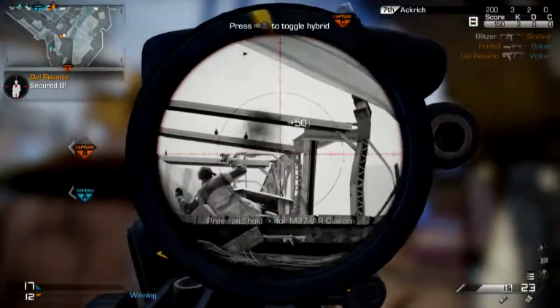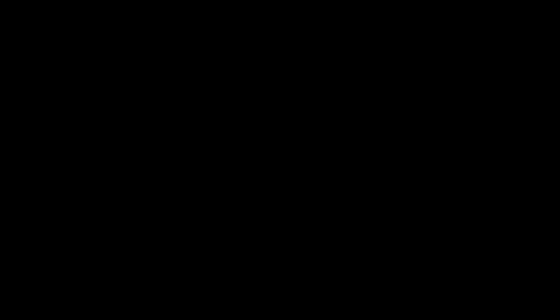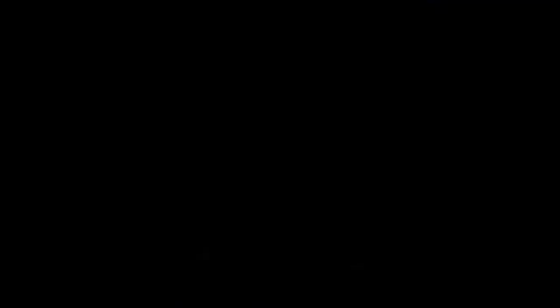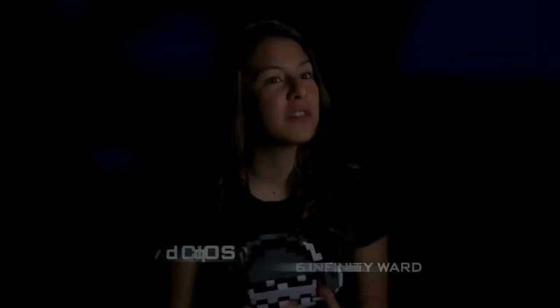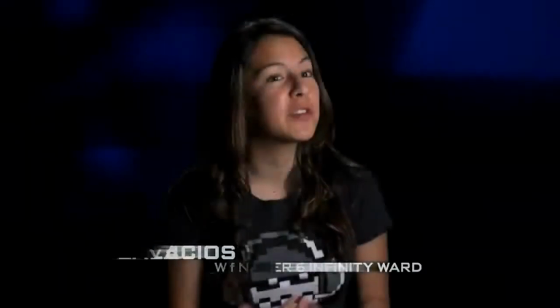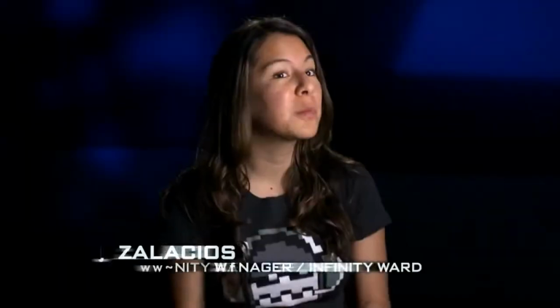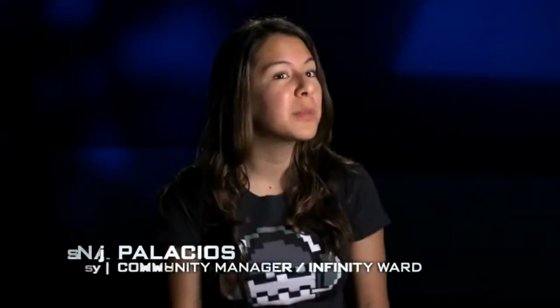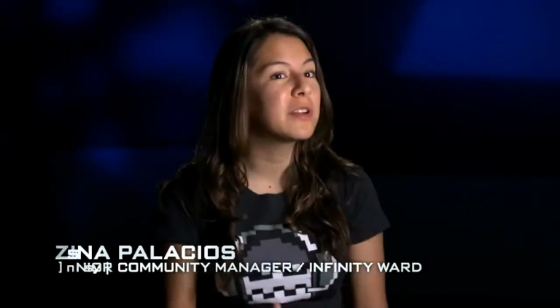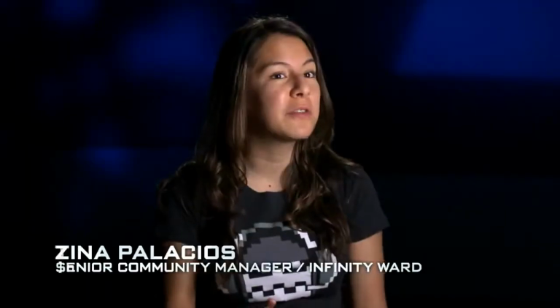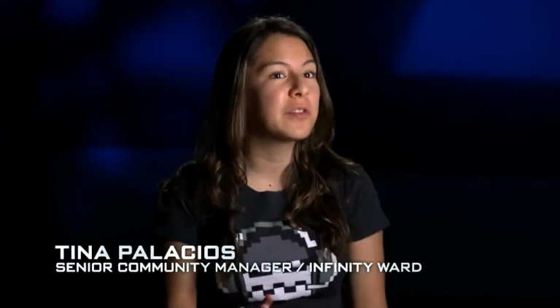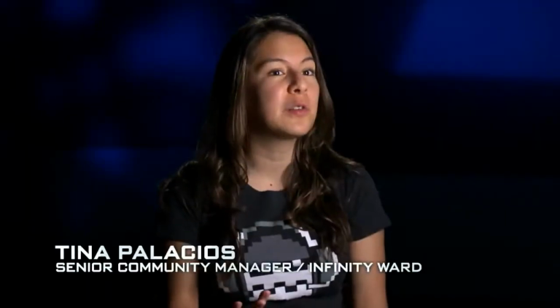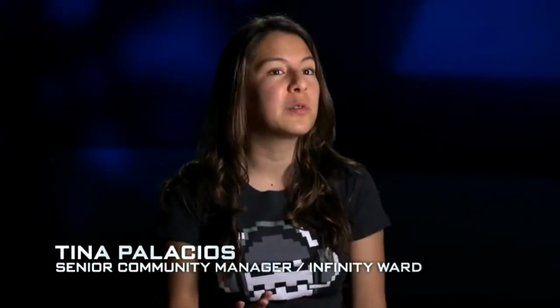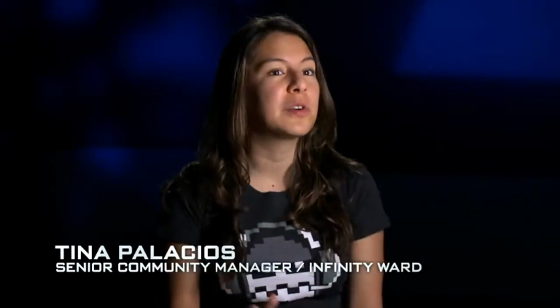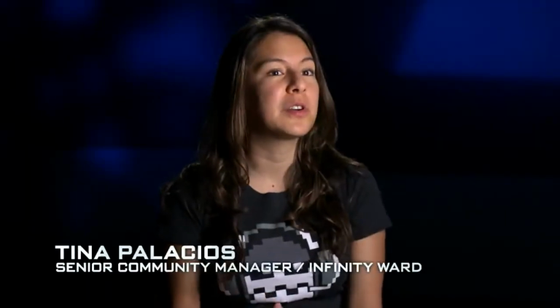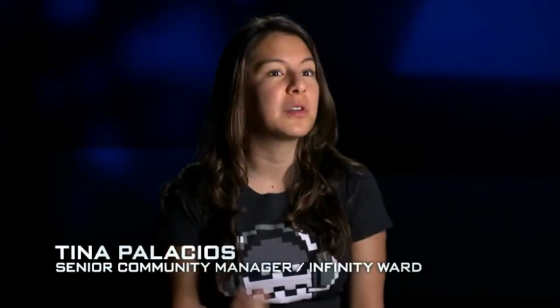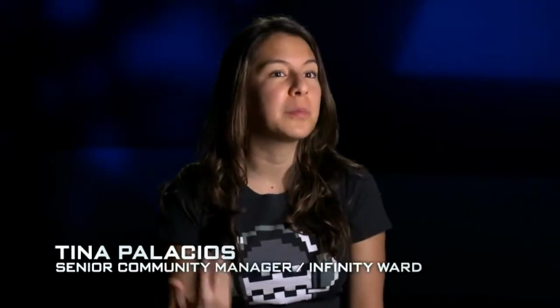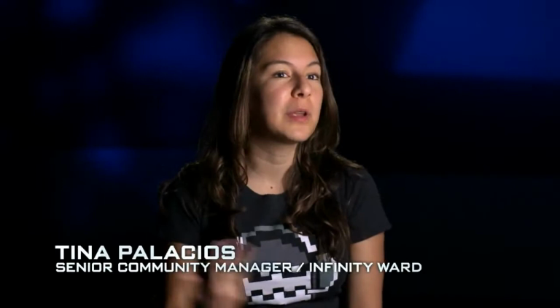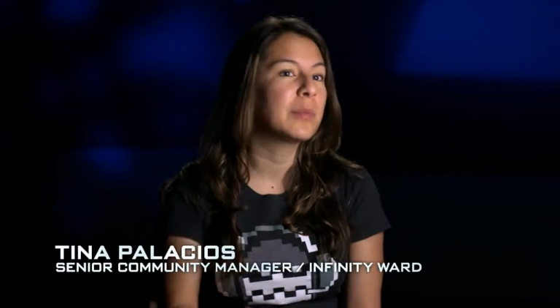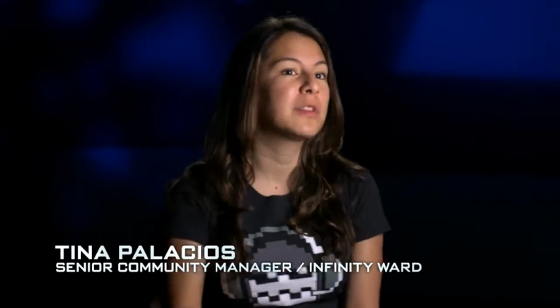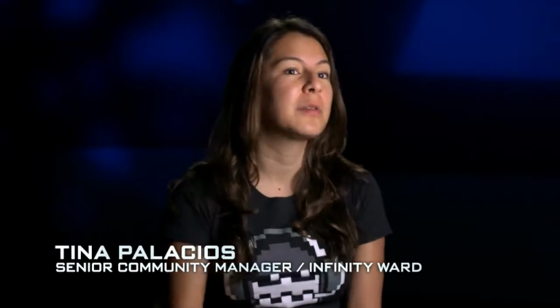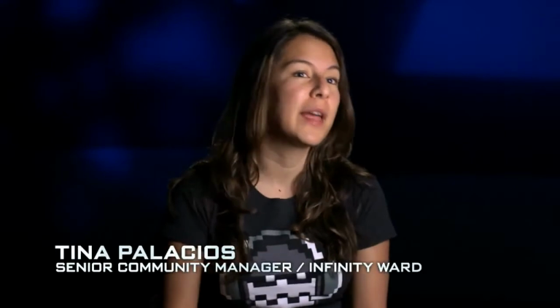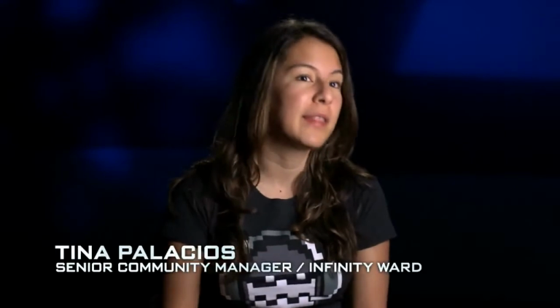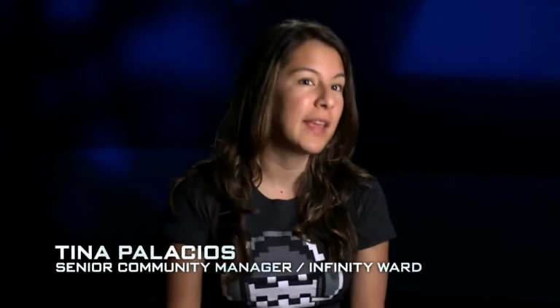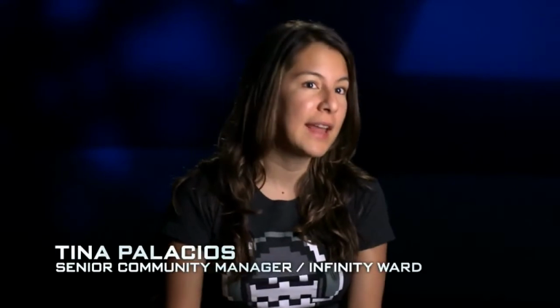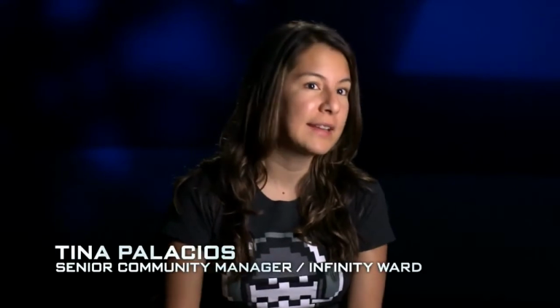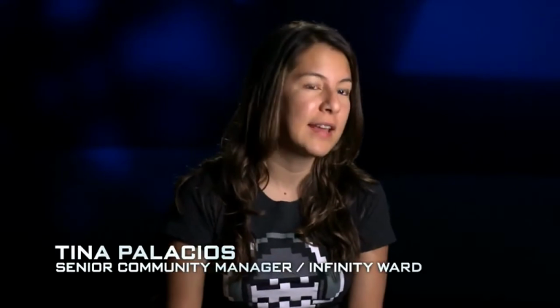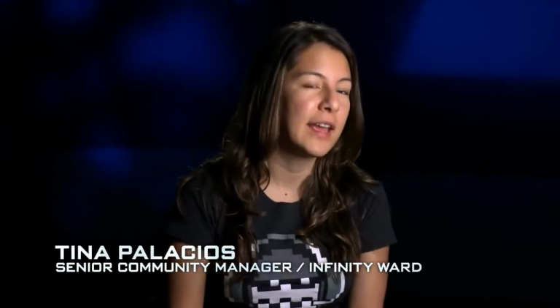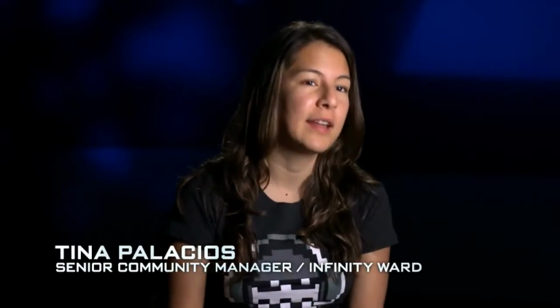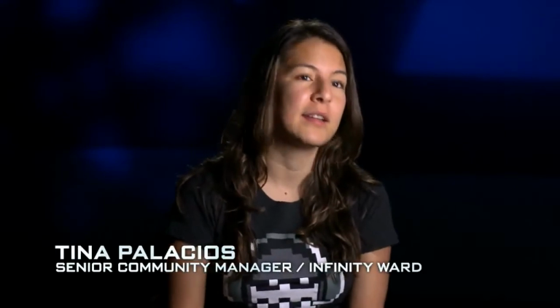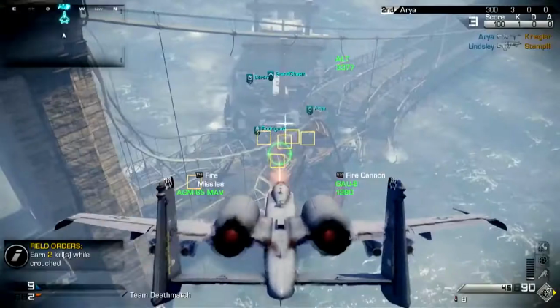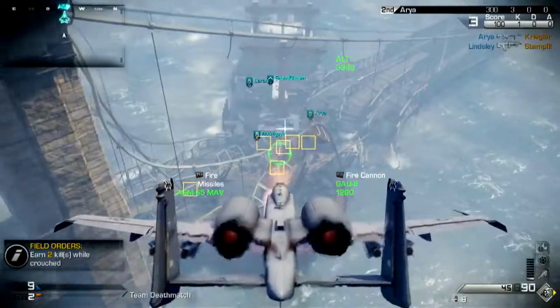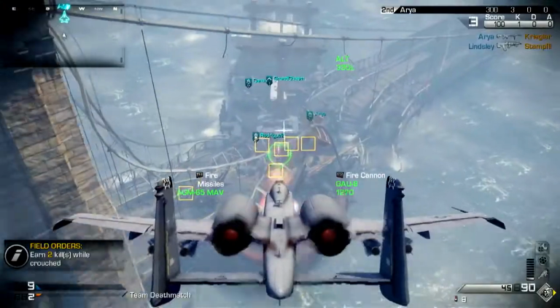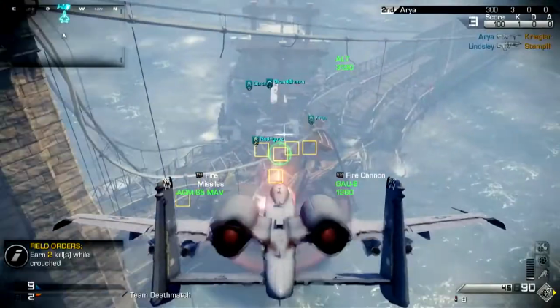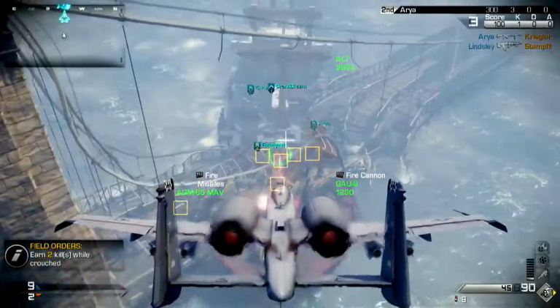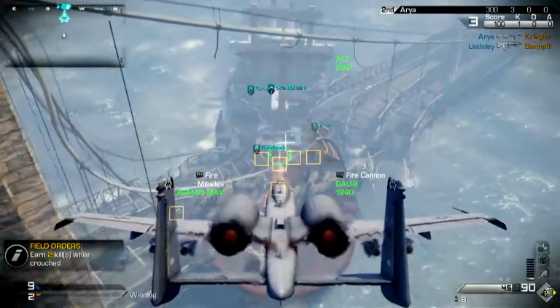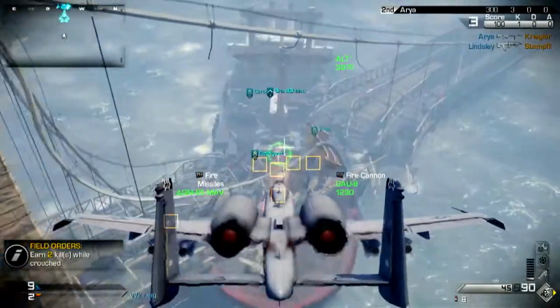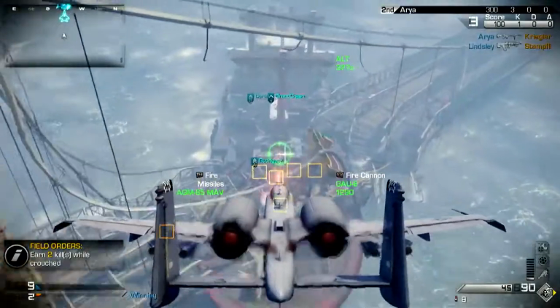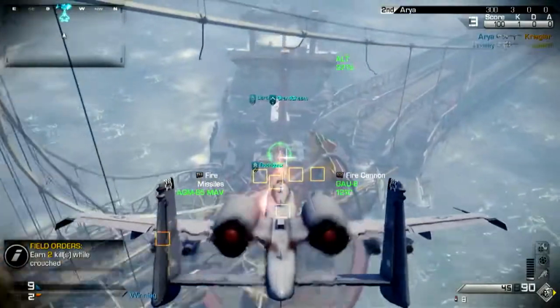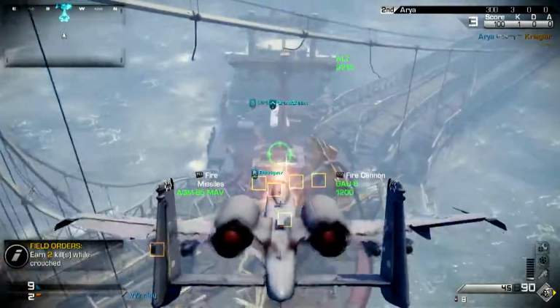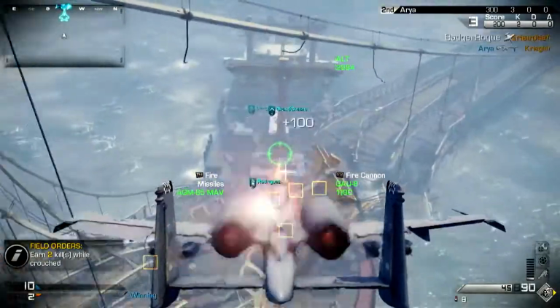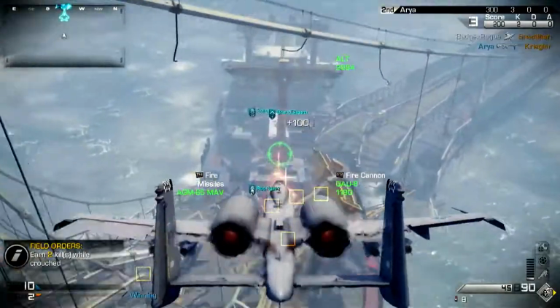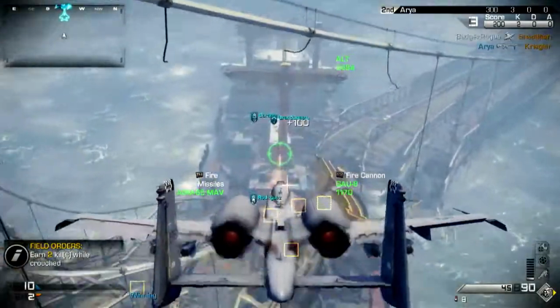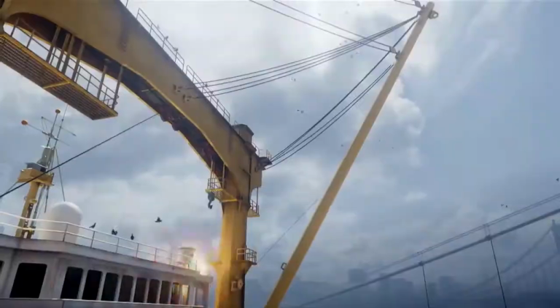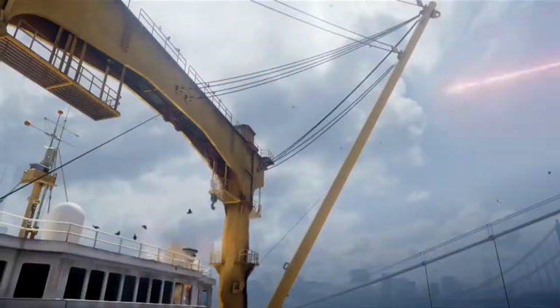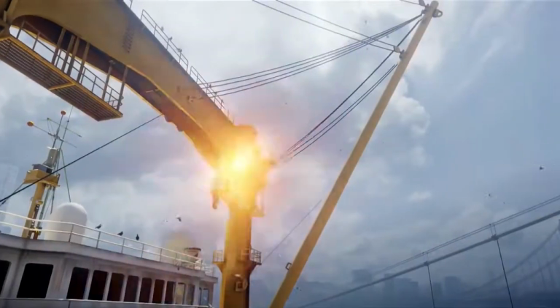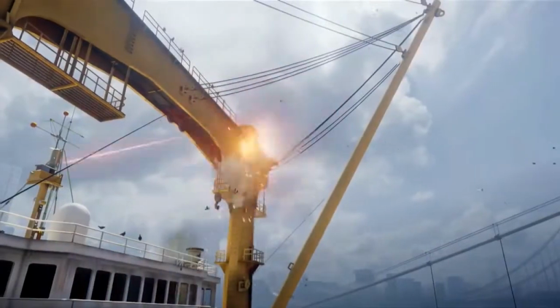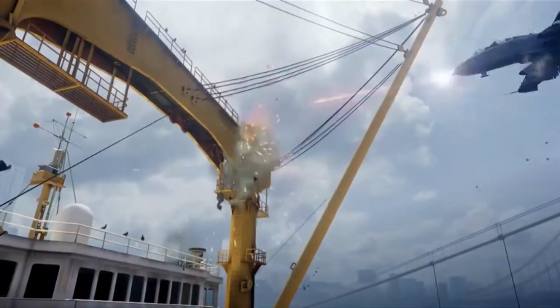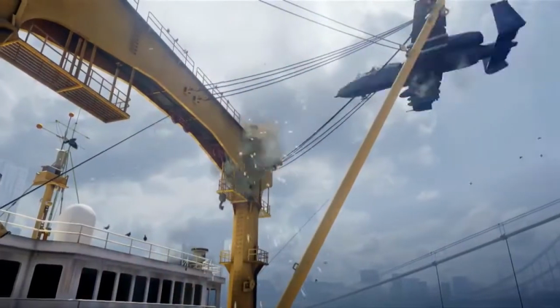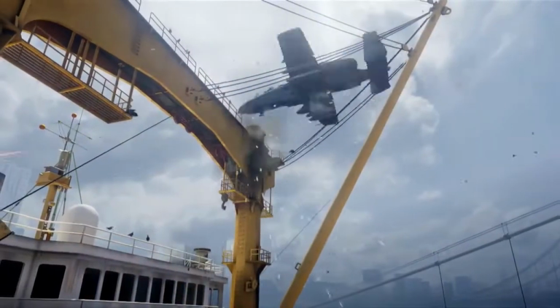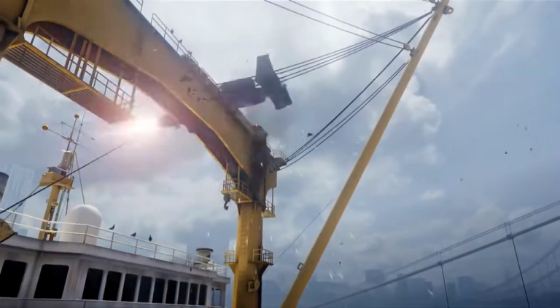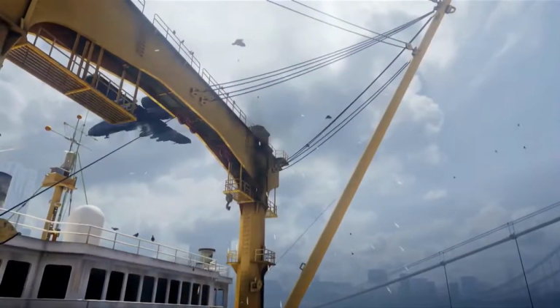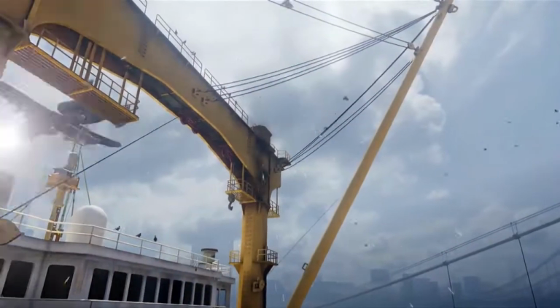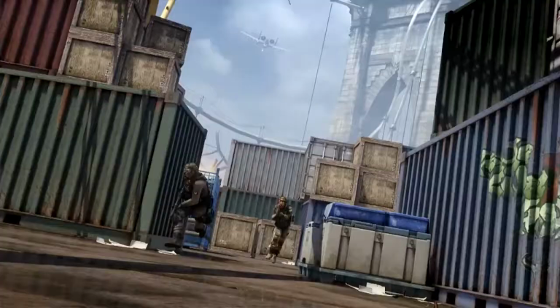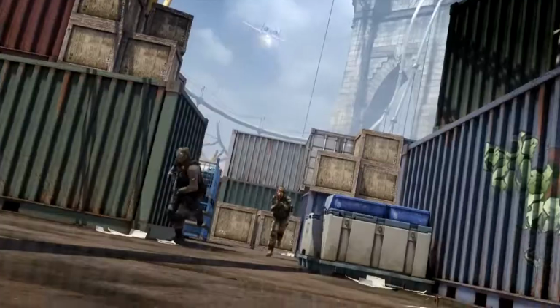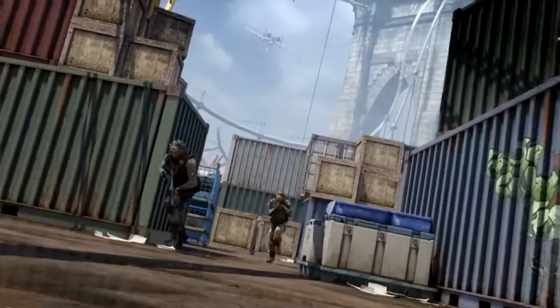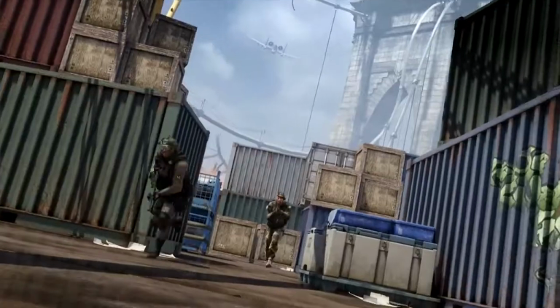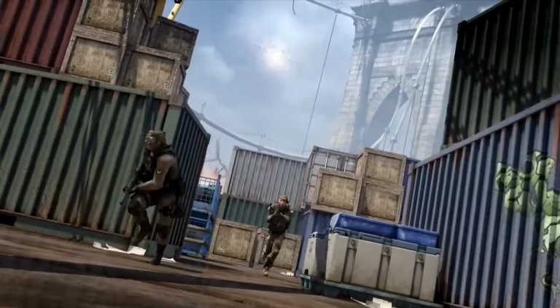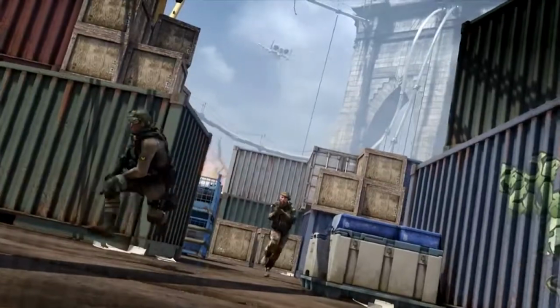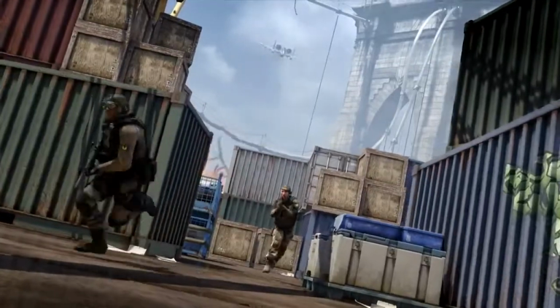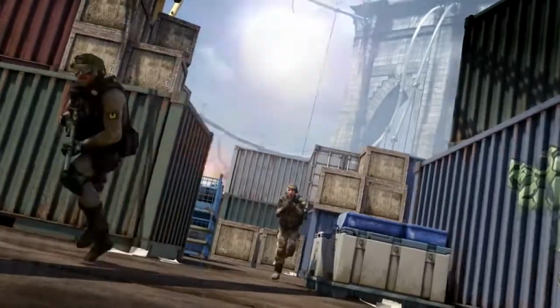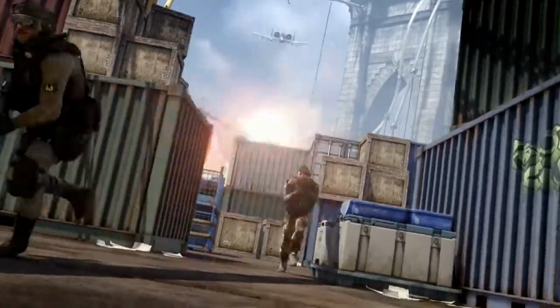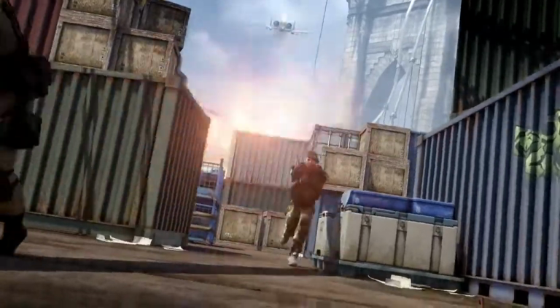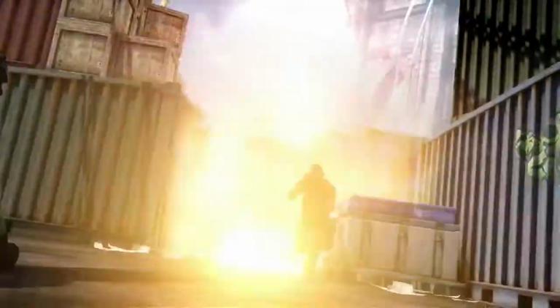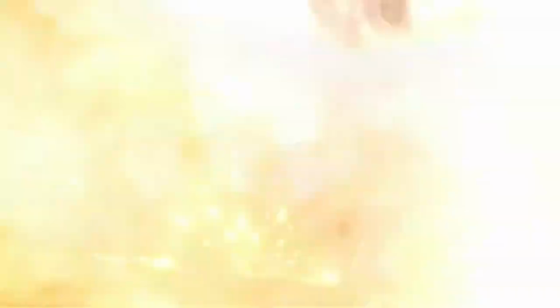If you complete a field order, you'll be able to man the A-10. Swoop in and you can attack as many people as possible before it takes off.